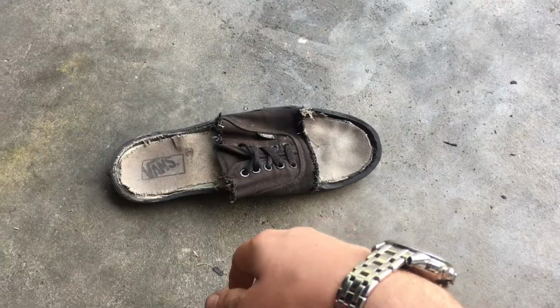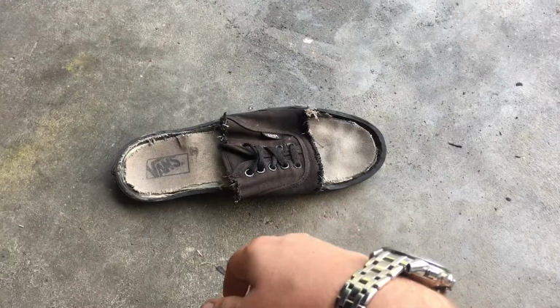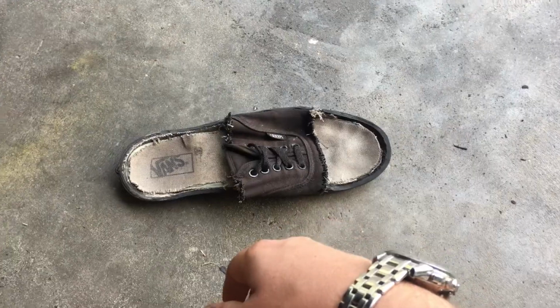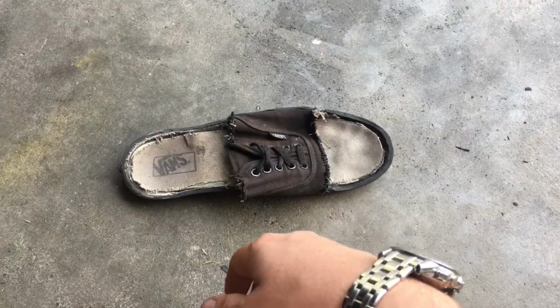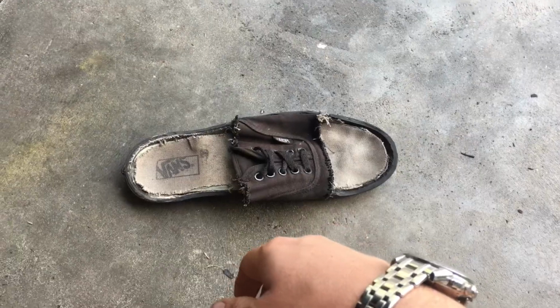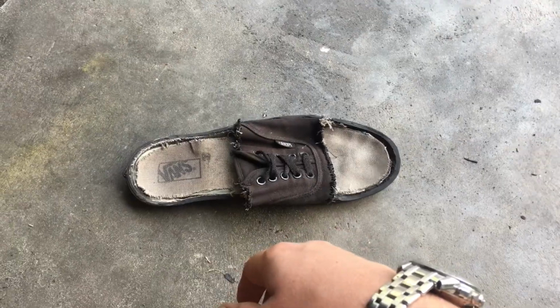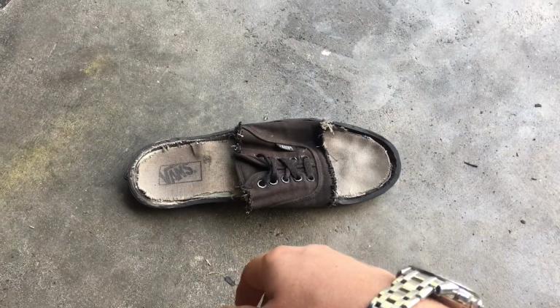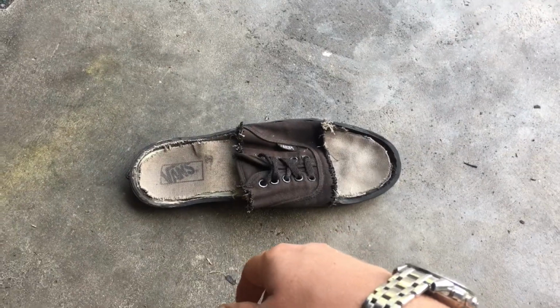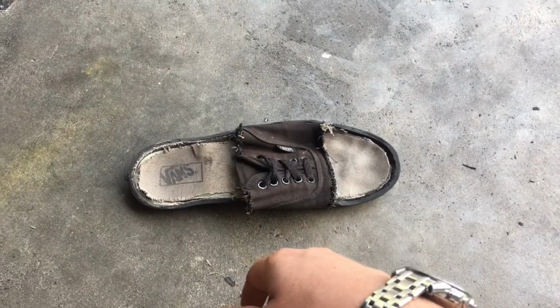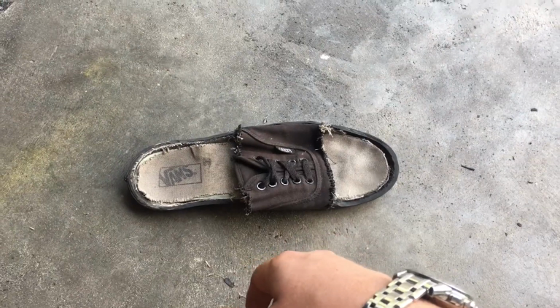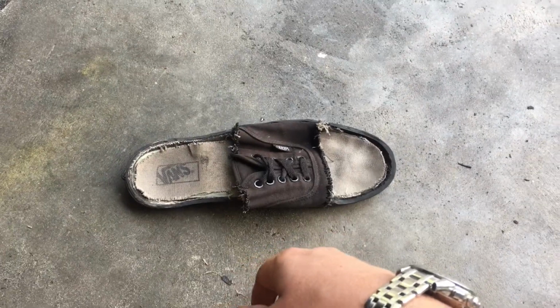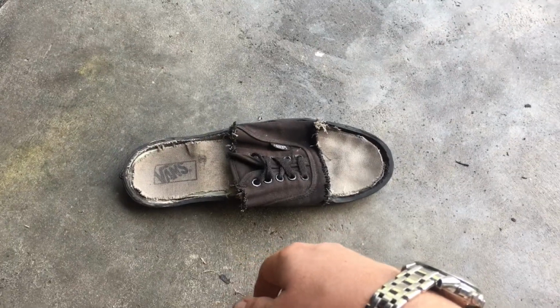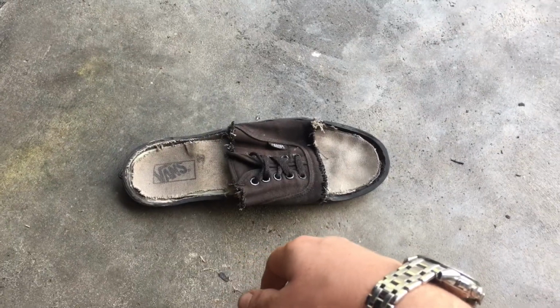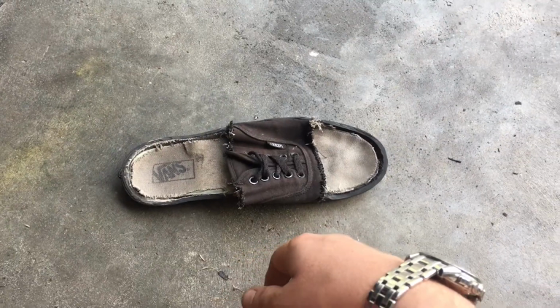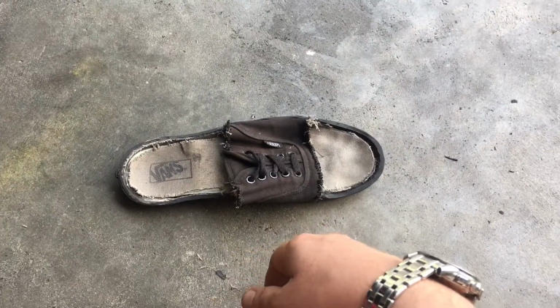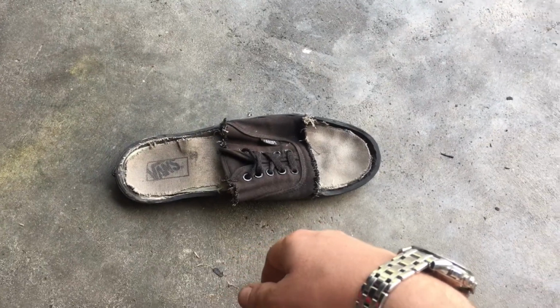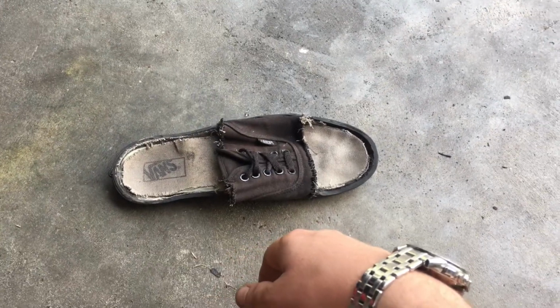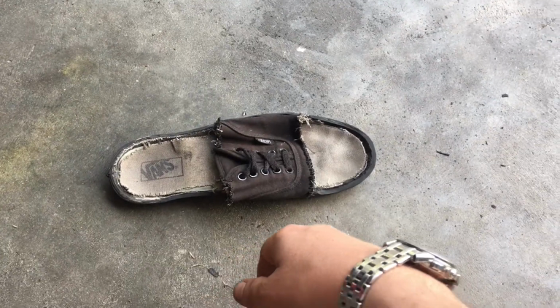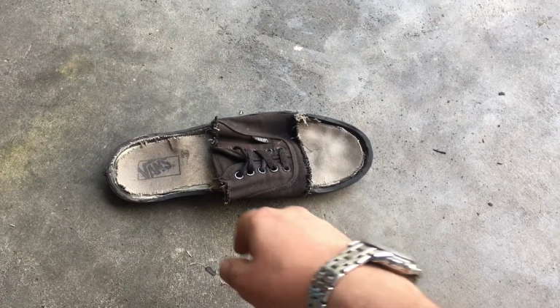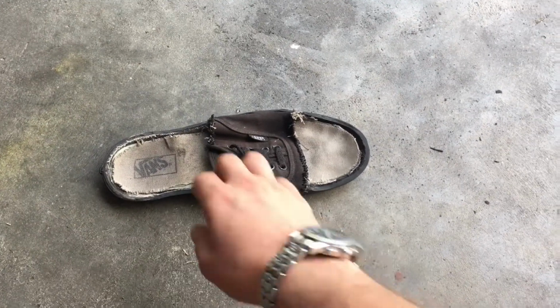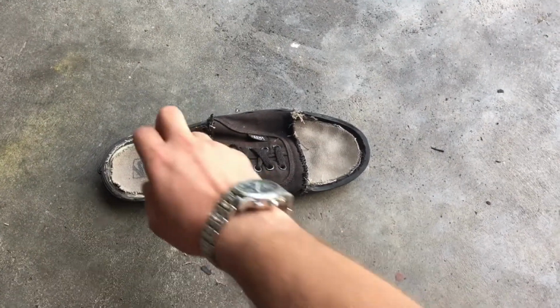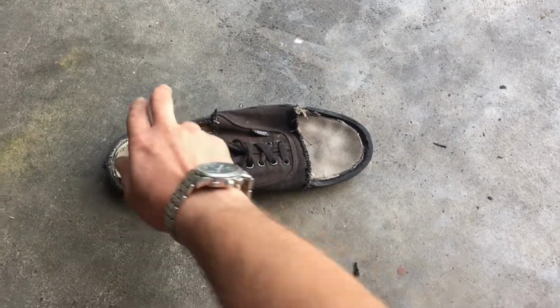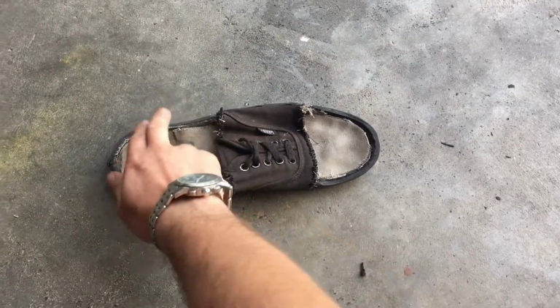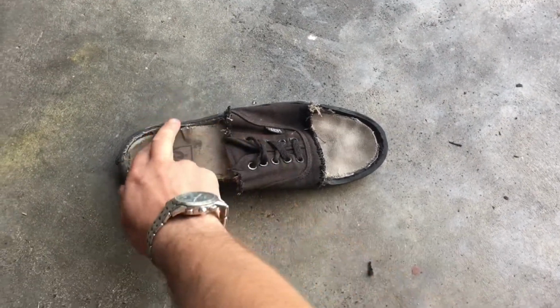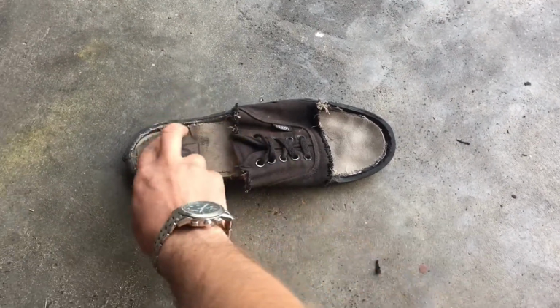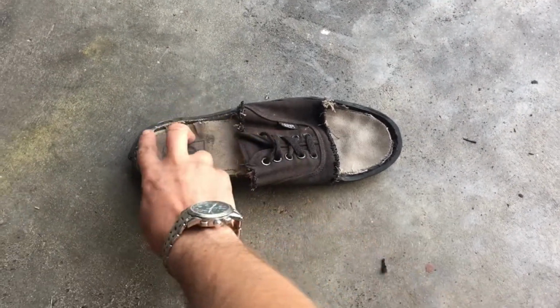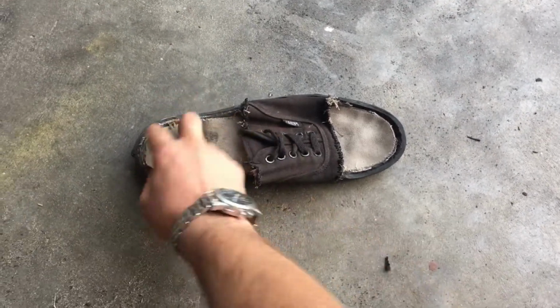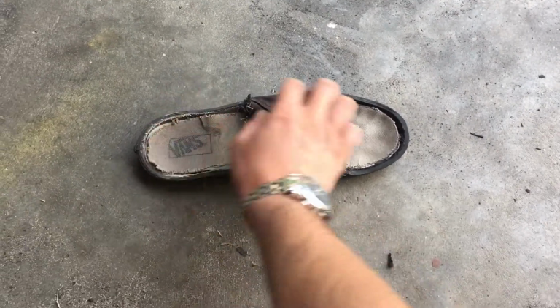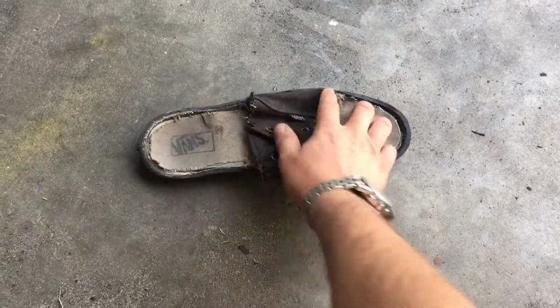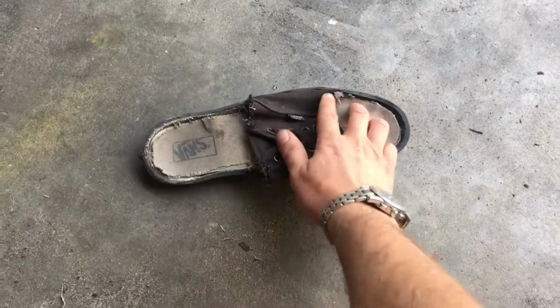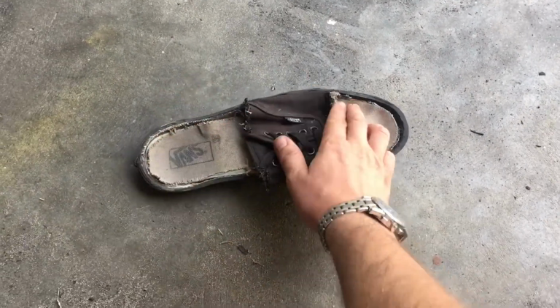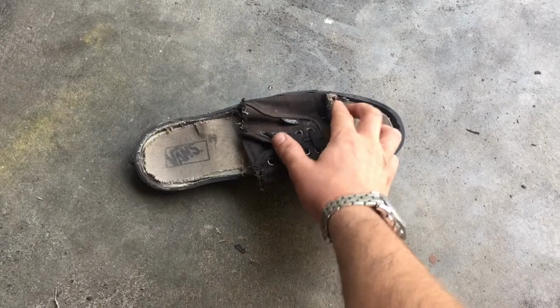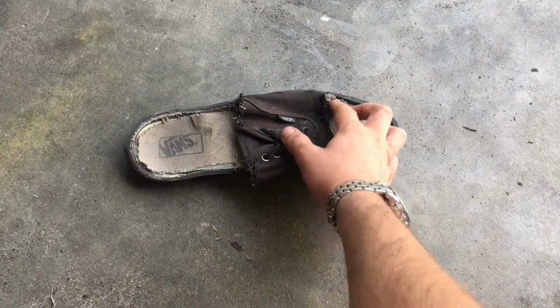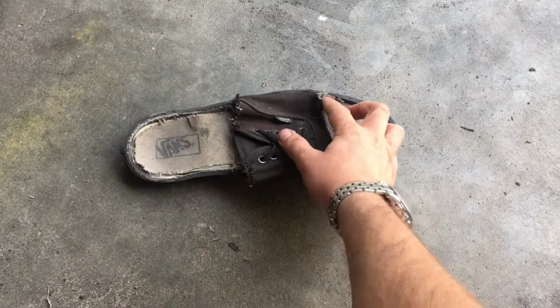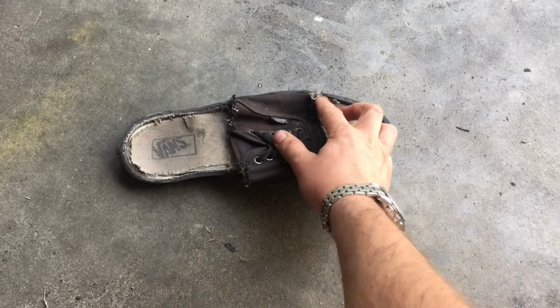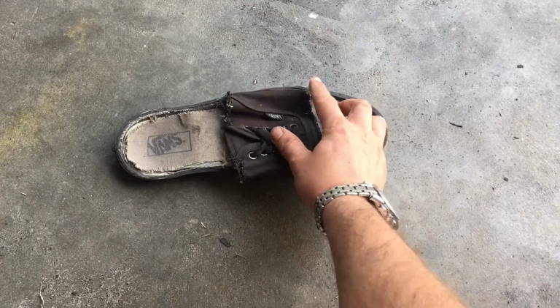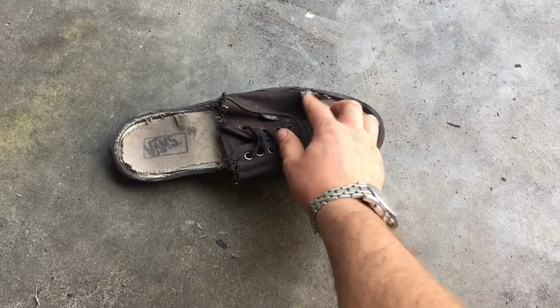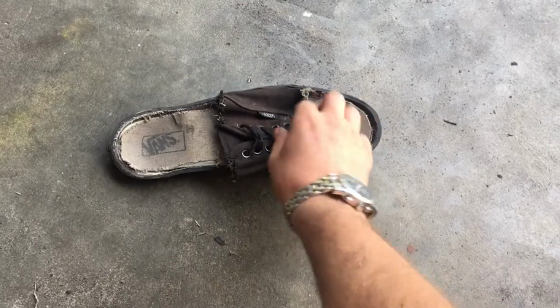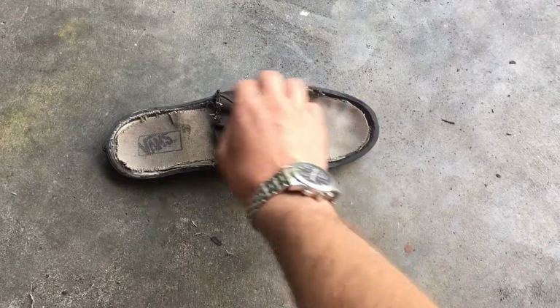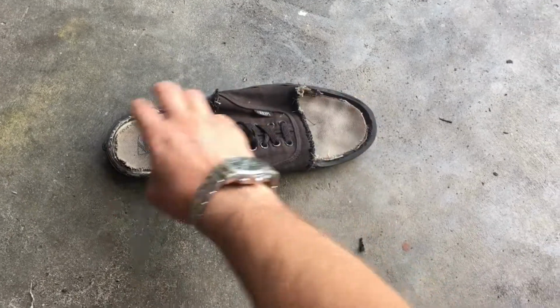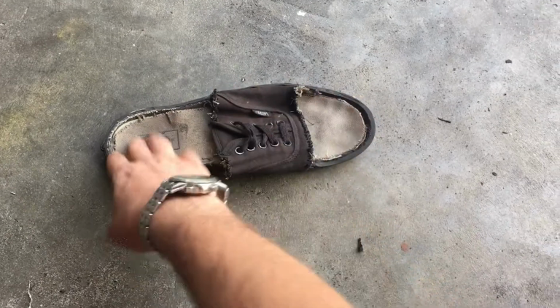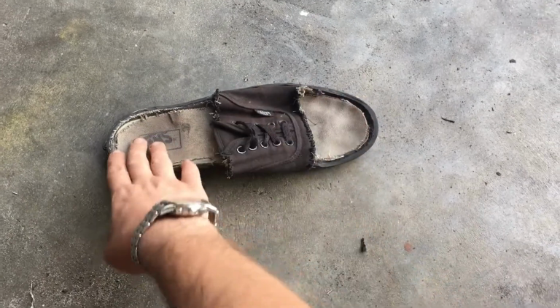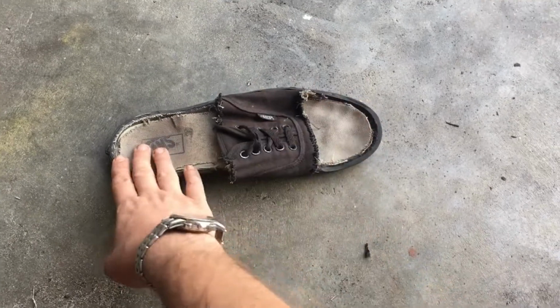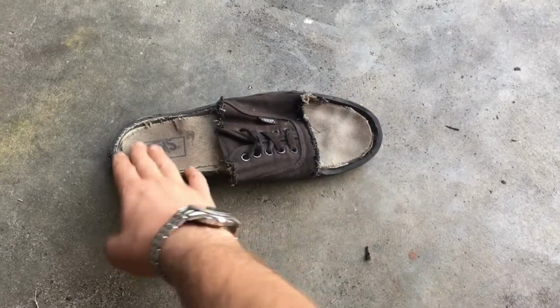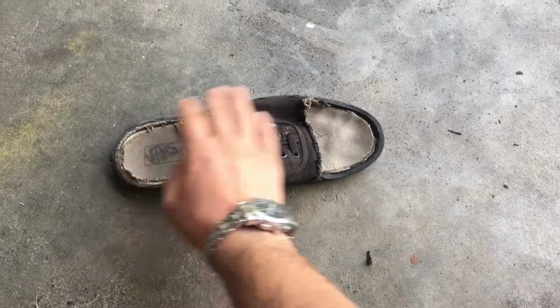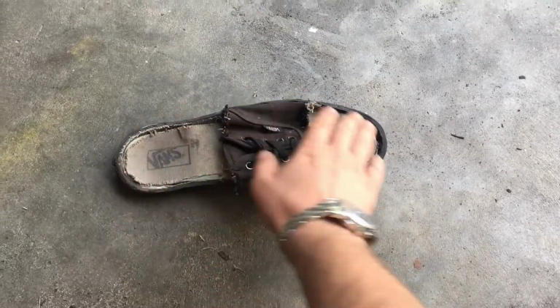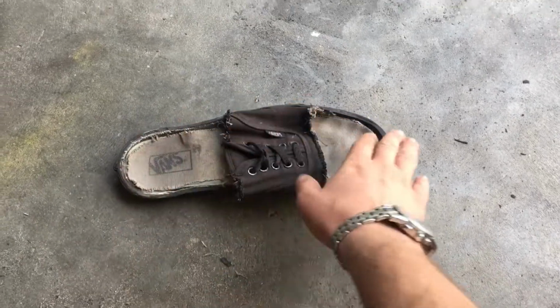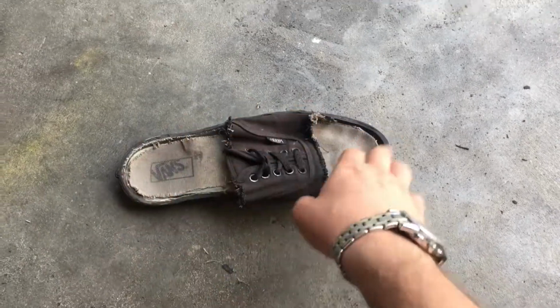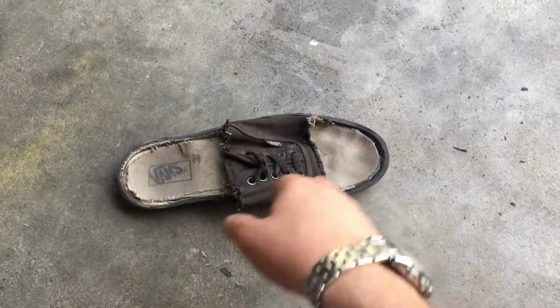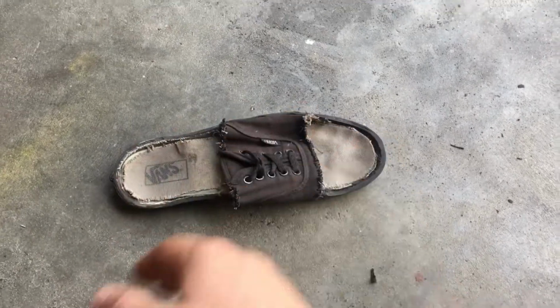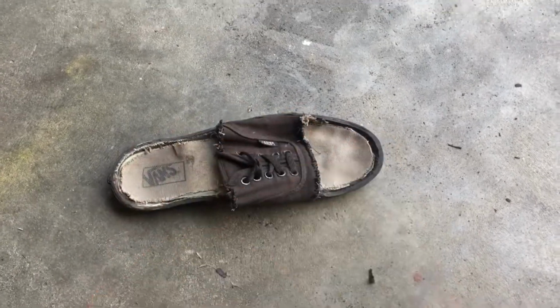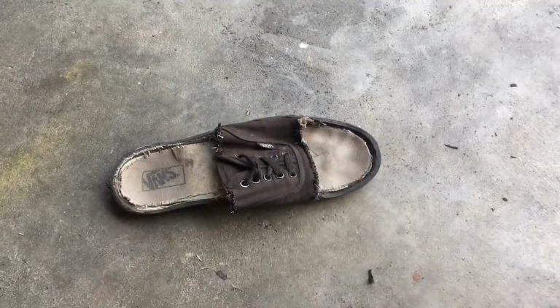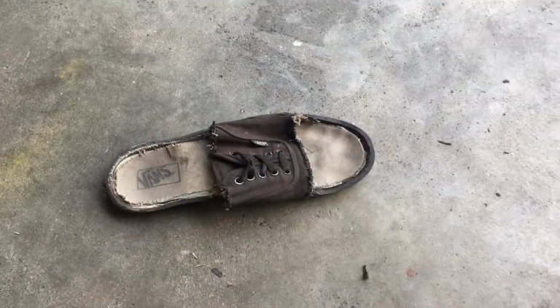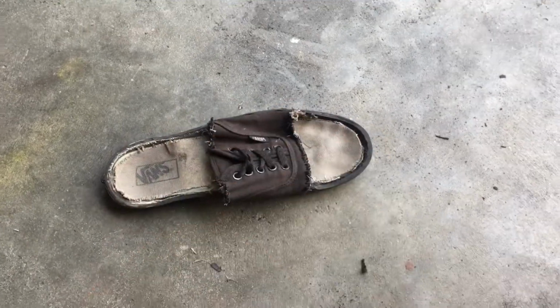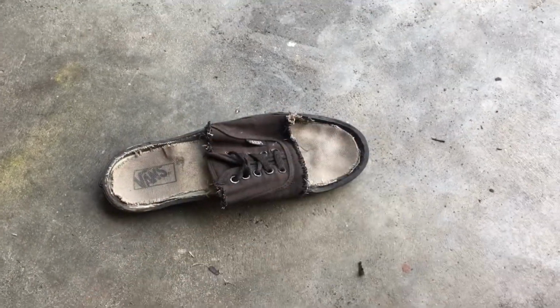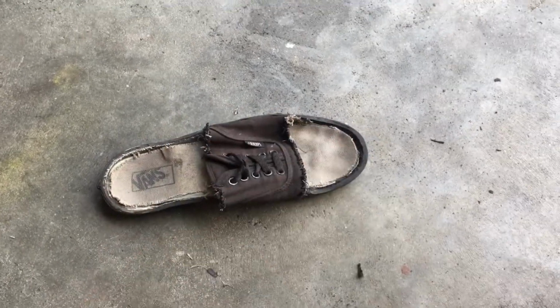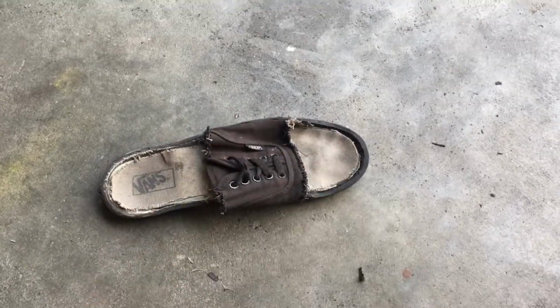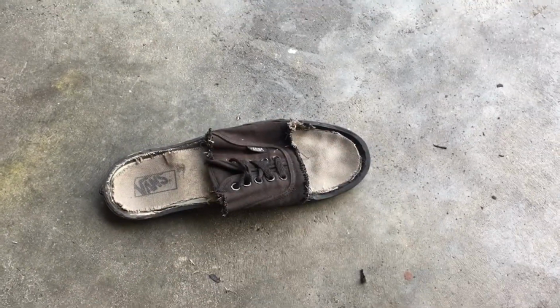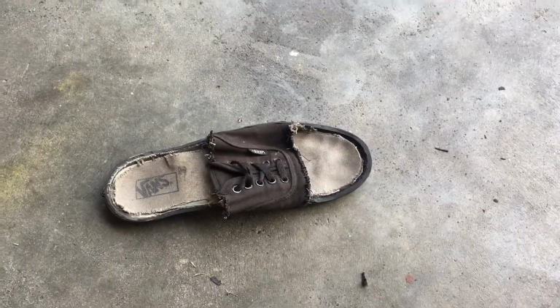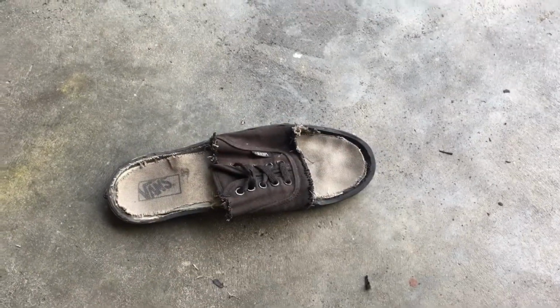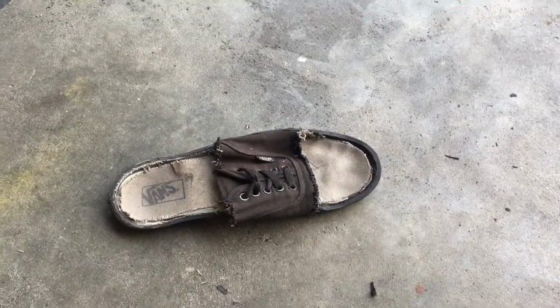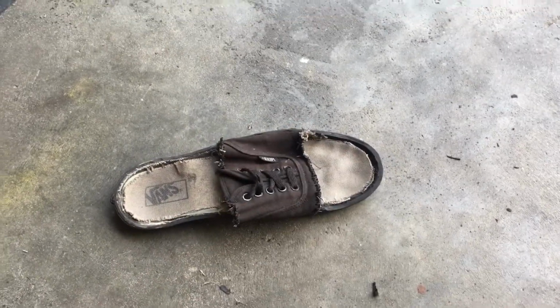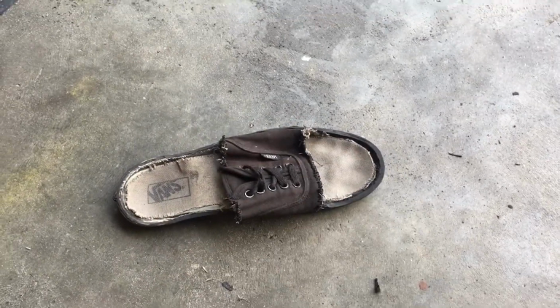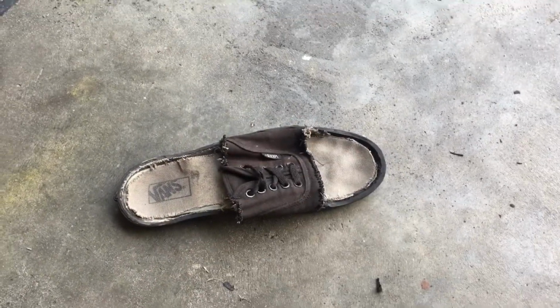The sandal is ready now but we still need to clean it a bit more and then we paint it black so it will be shiny.